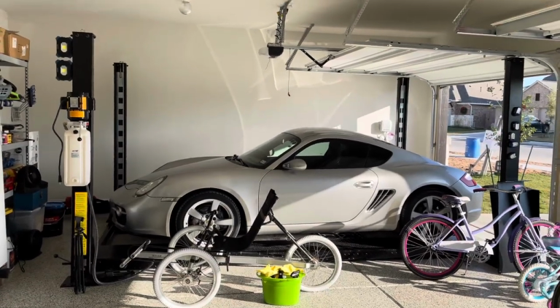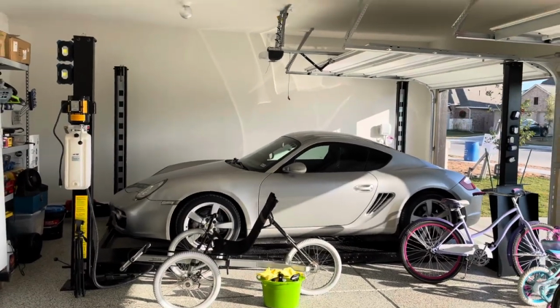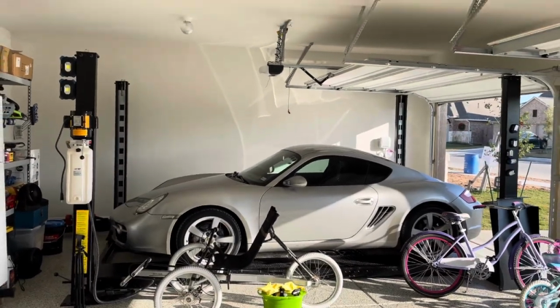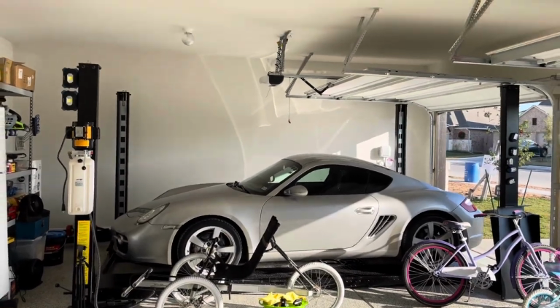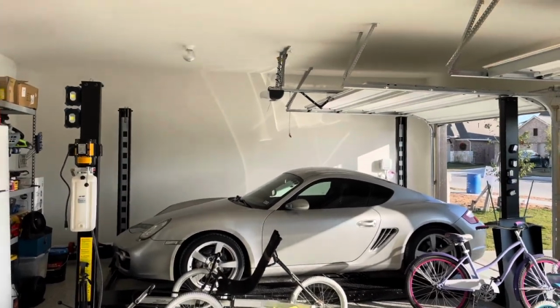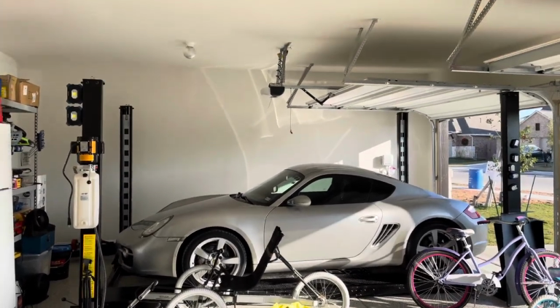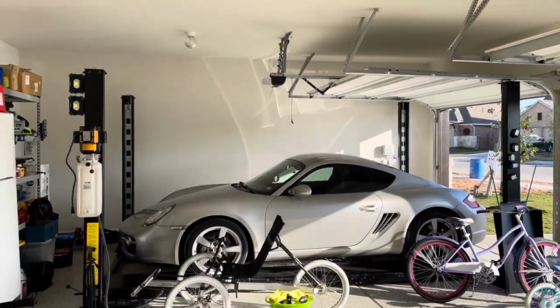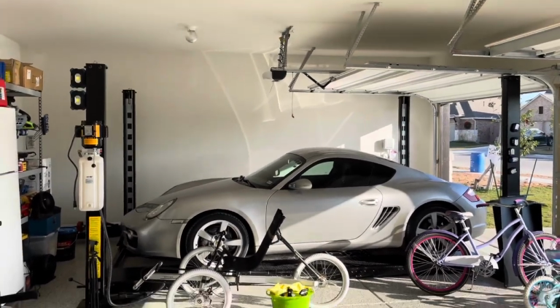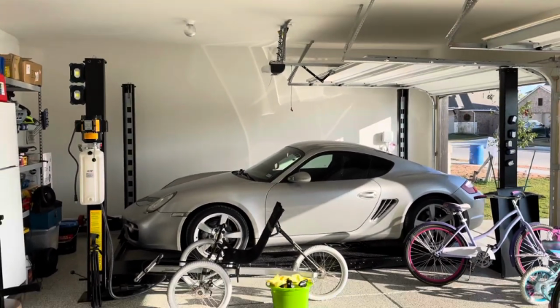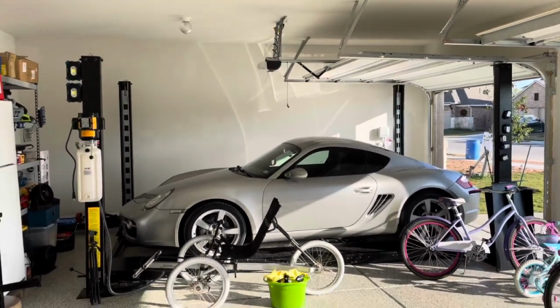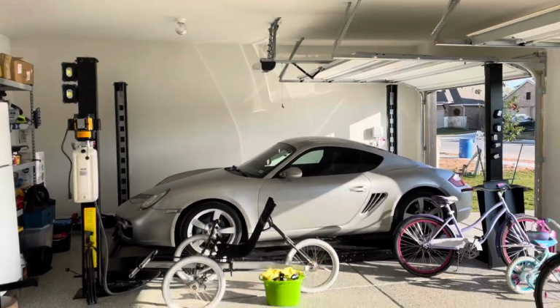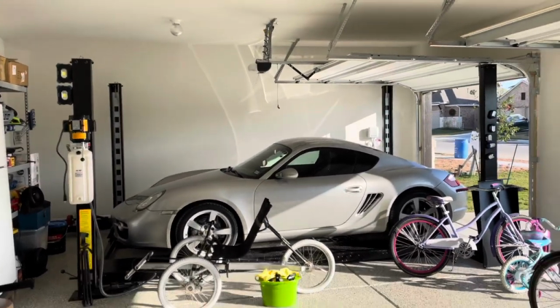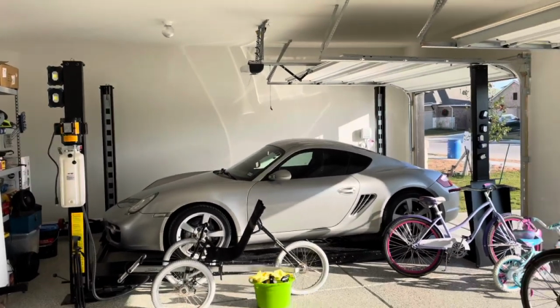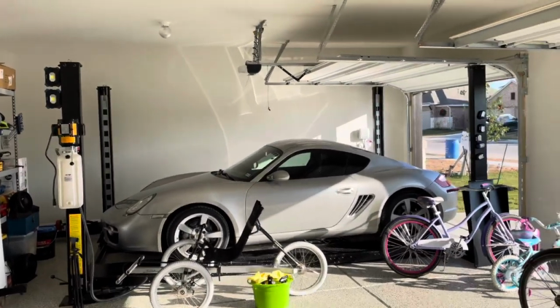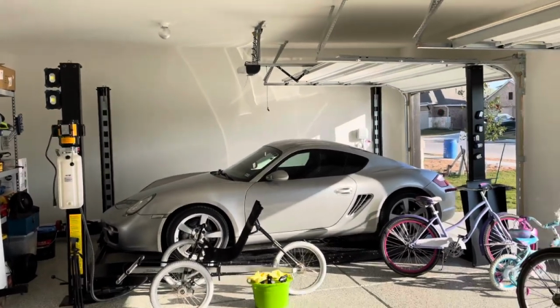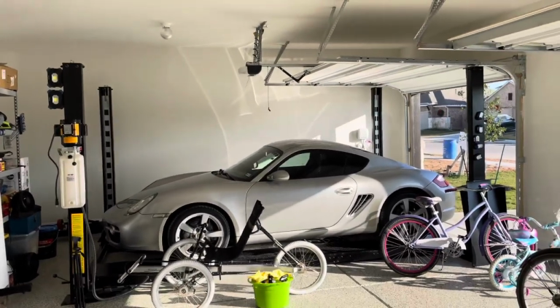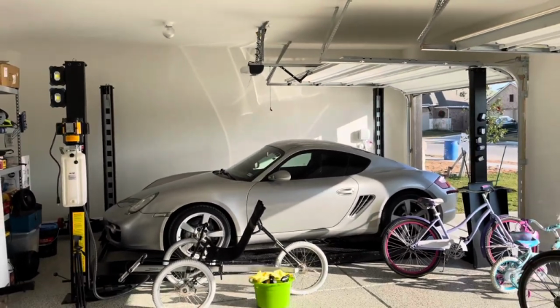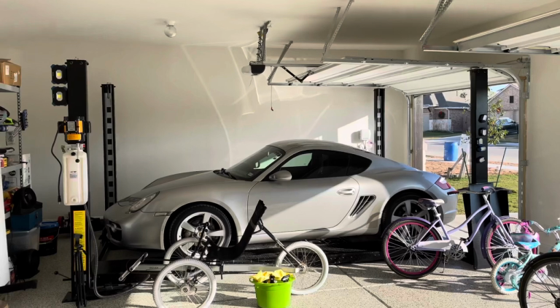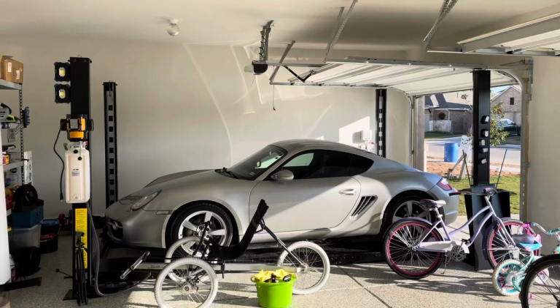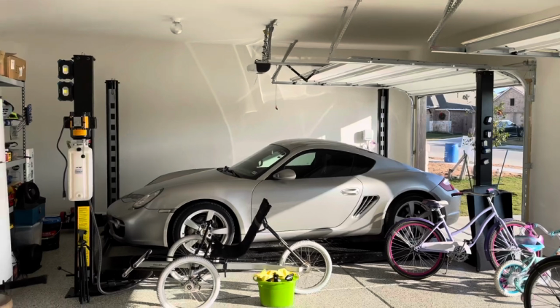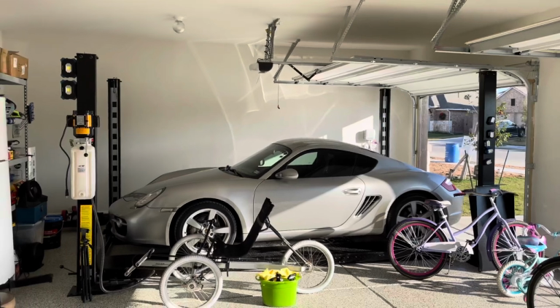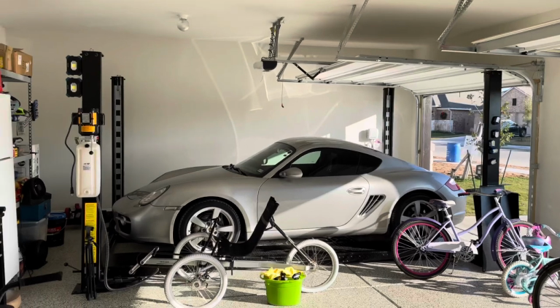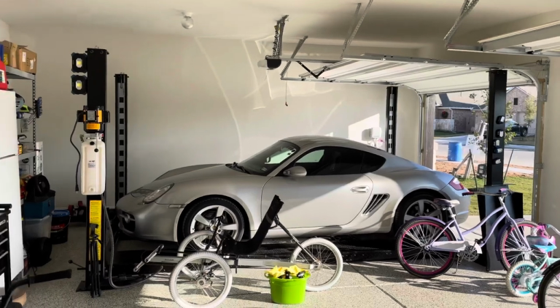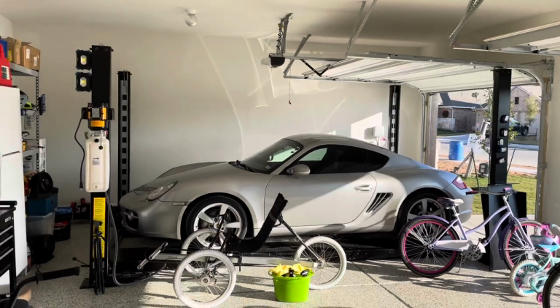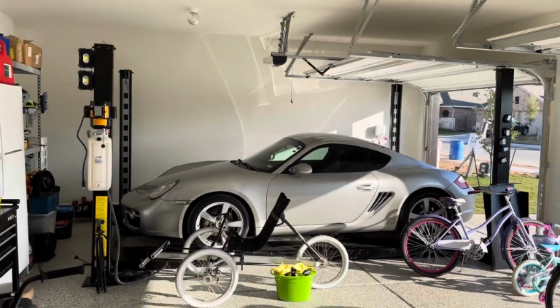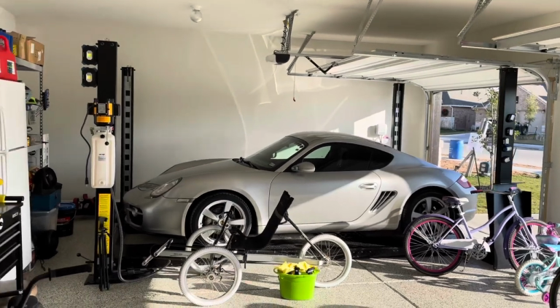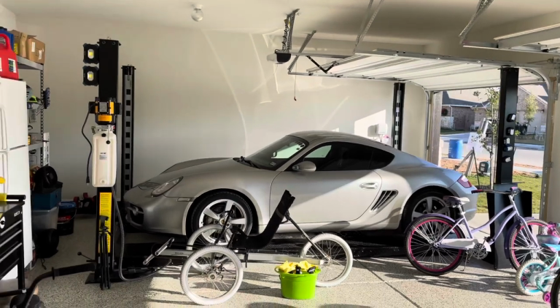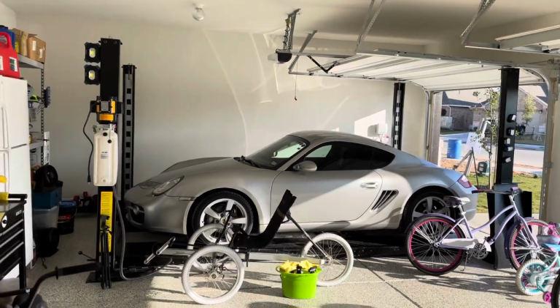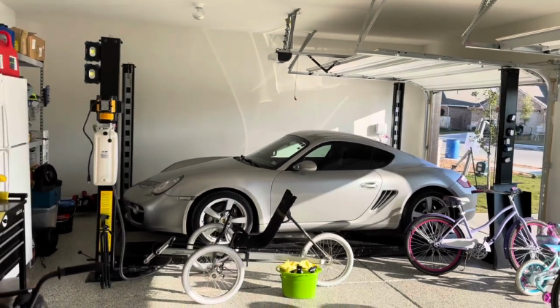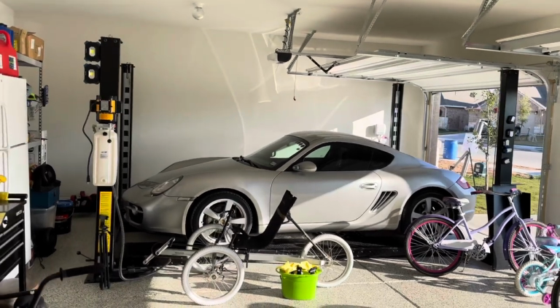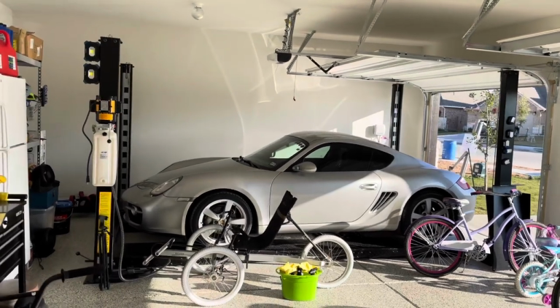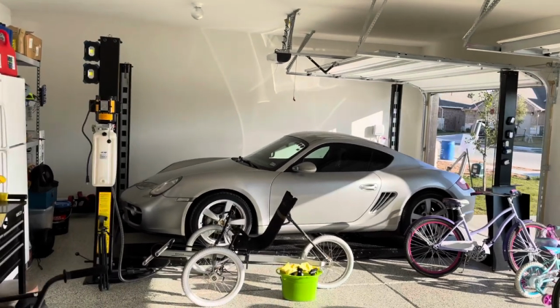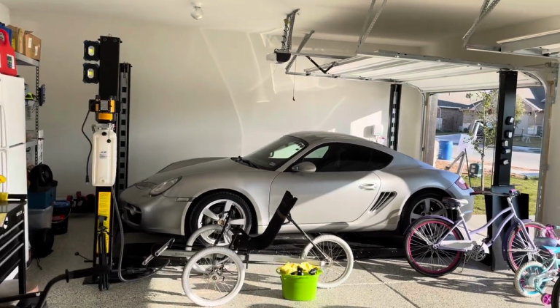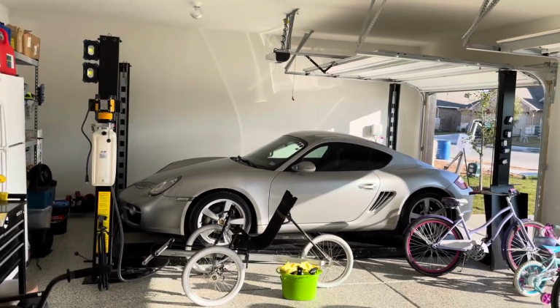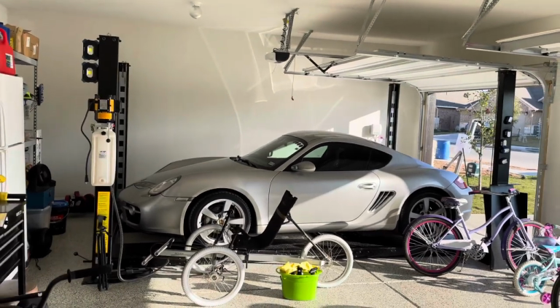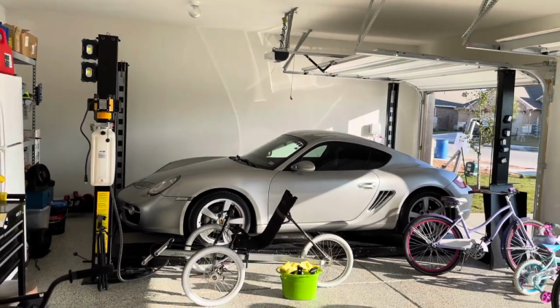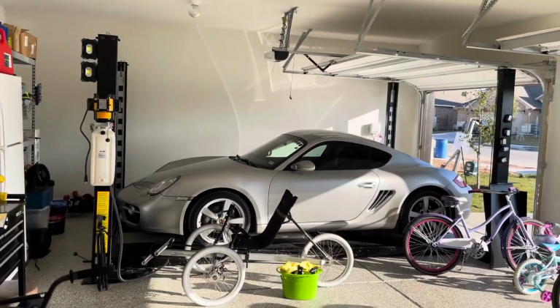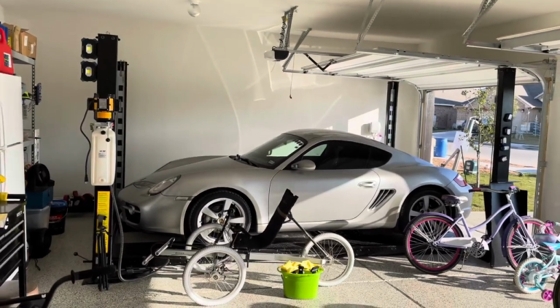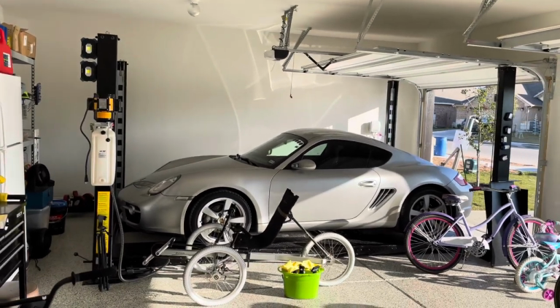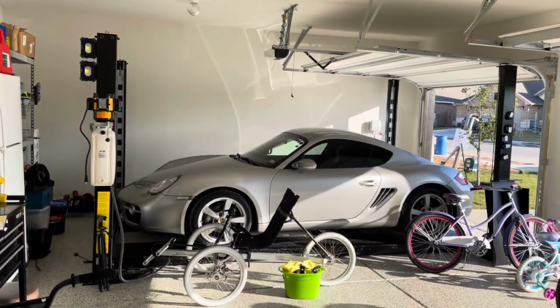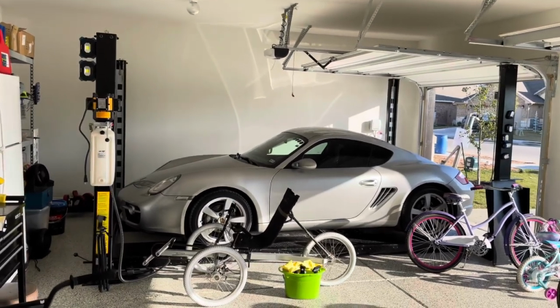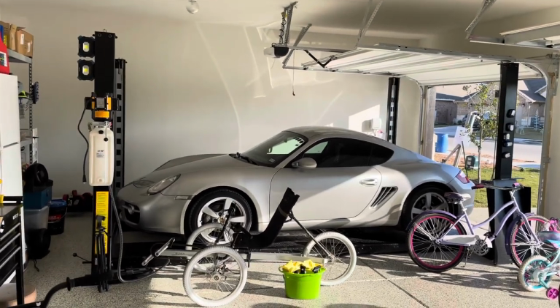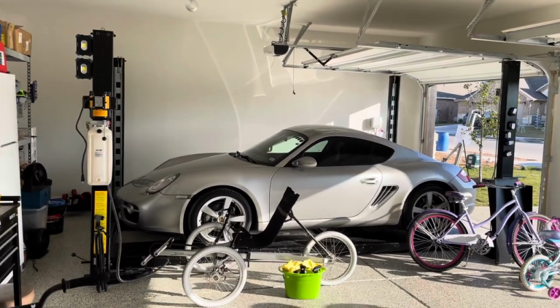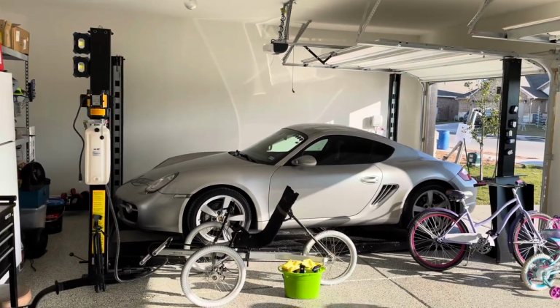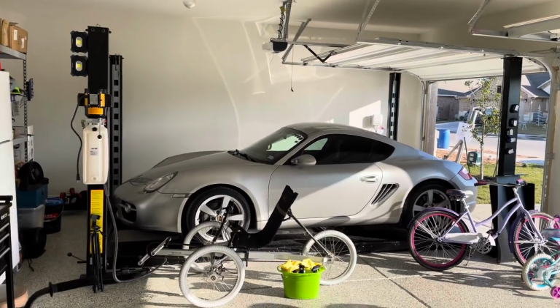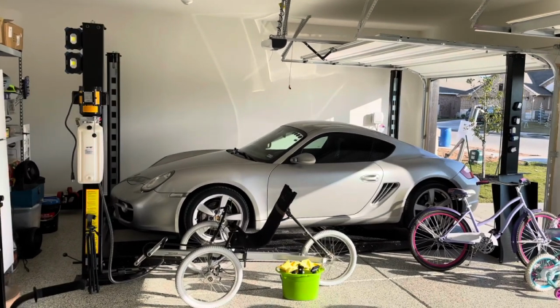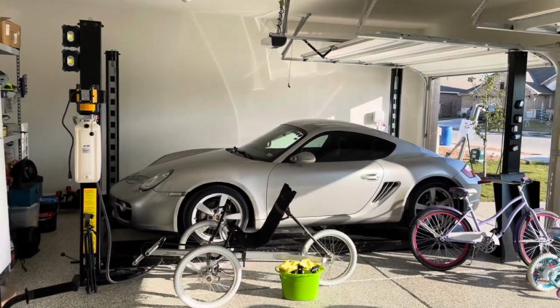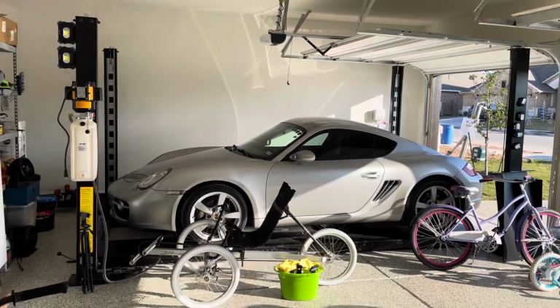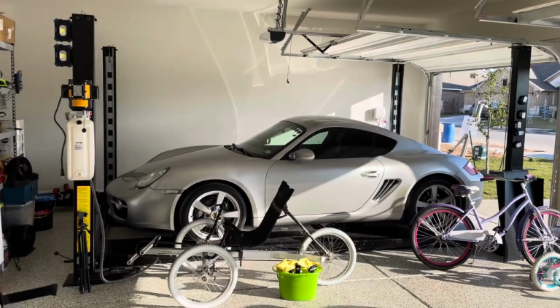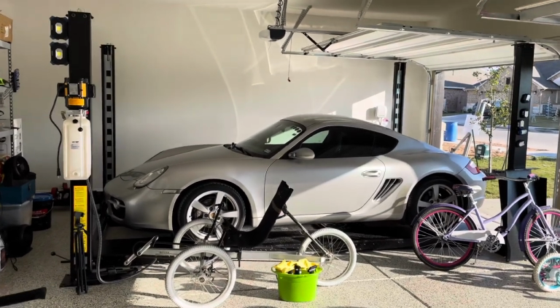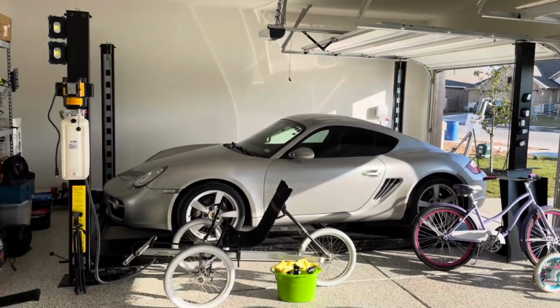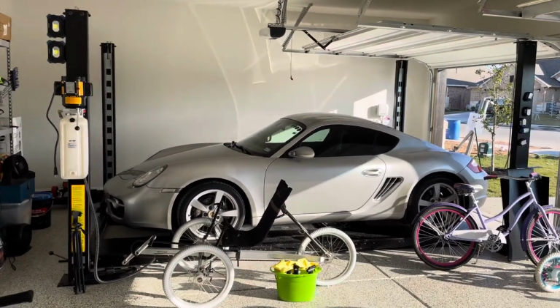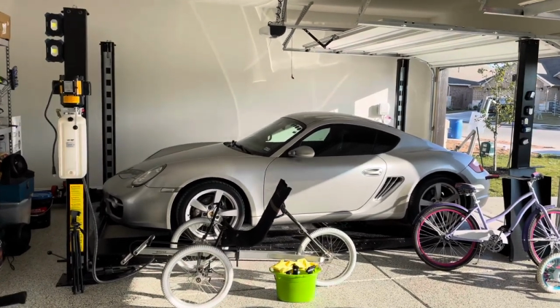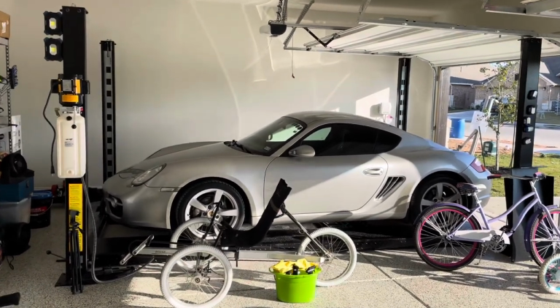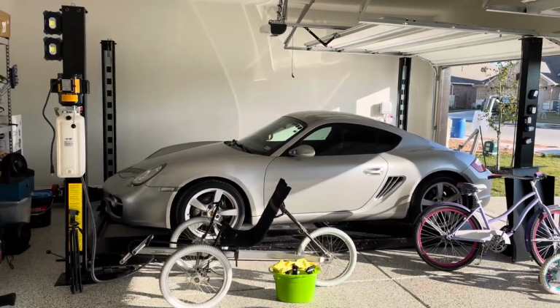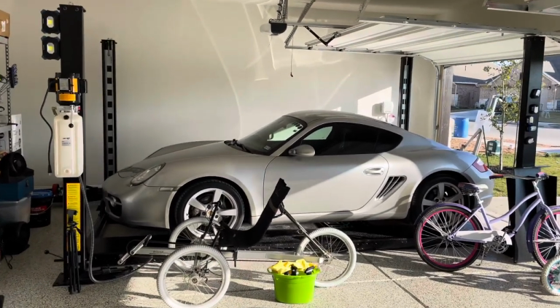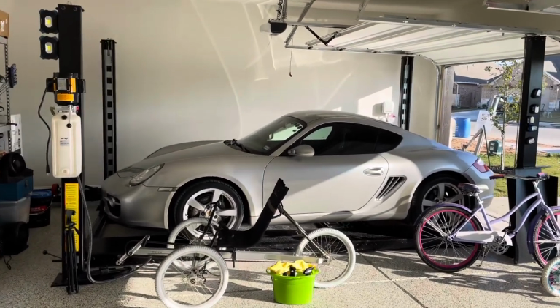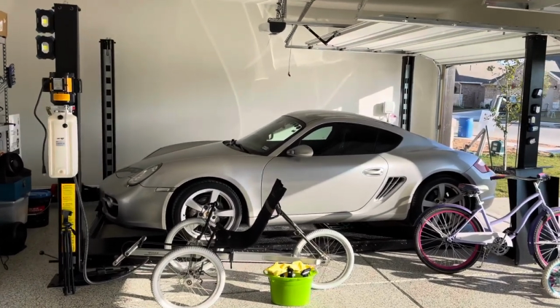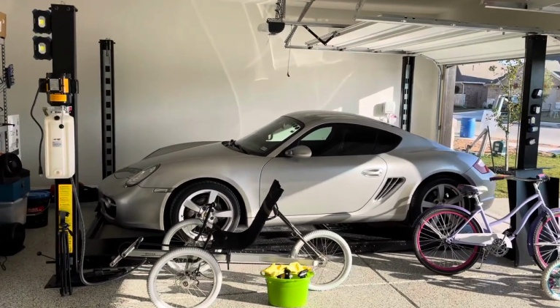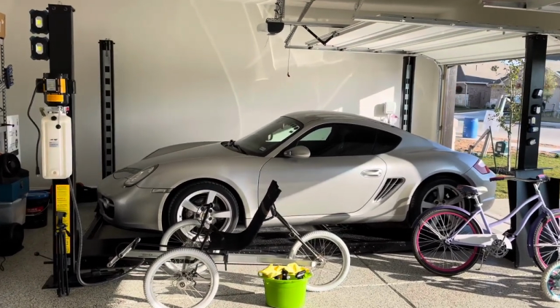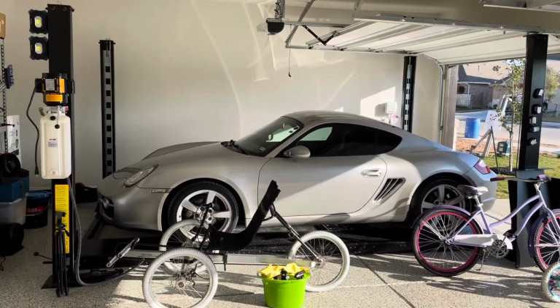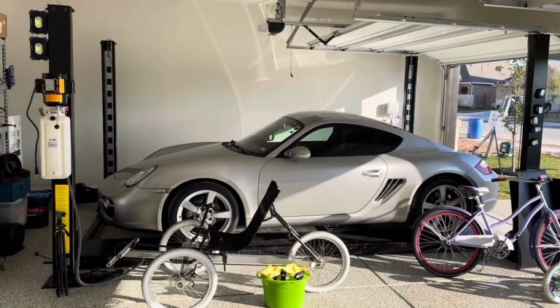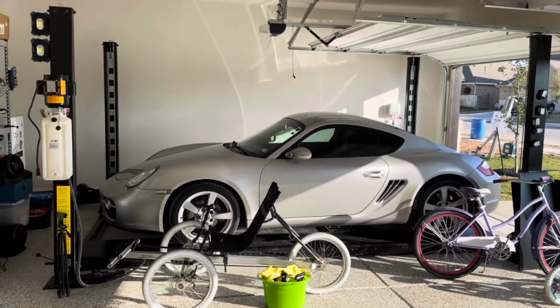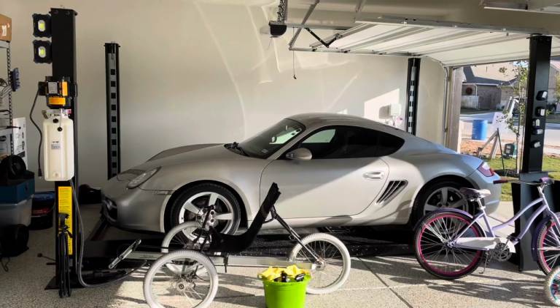I'm going to go over my new four-post lift here briefly — things I like, things that I've noticed, and of course lastly how much I paid for it.